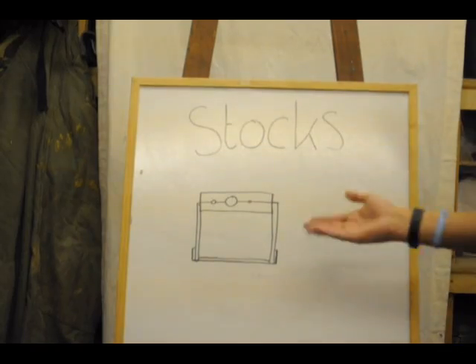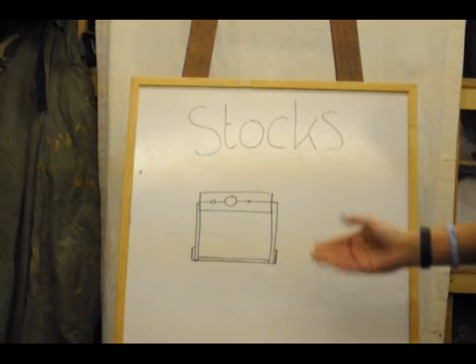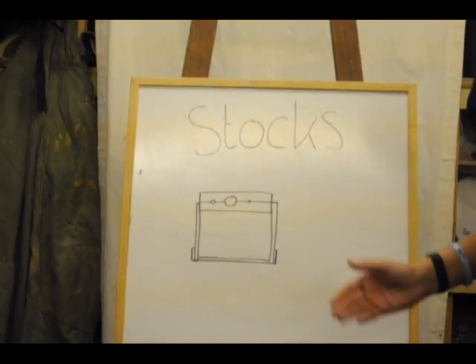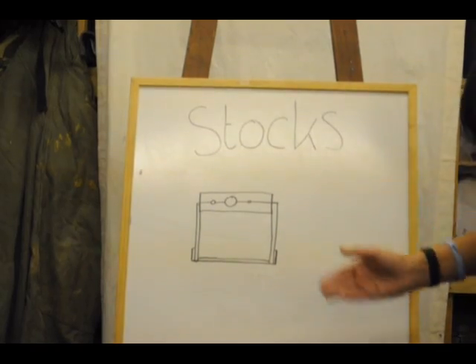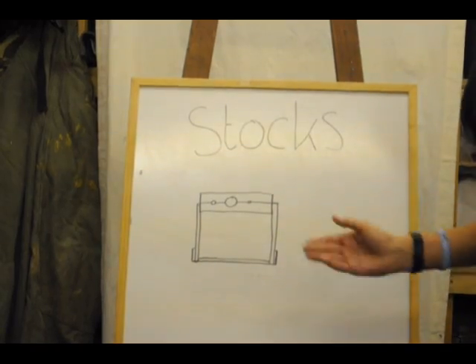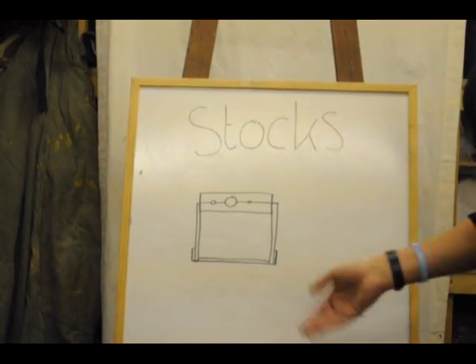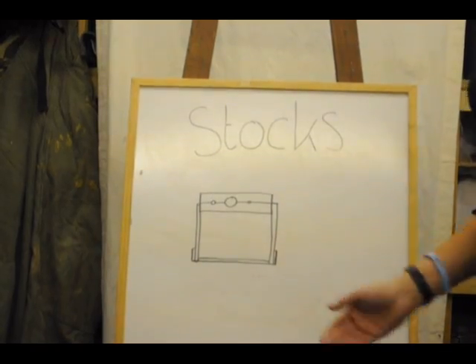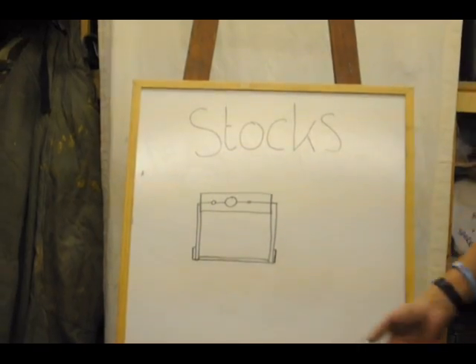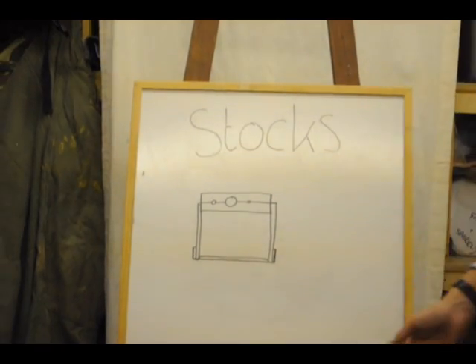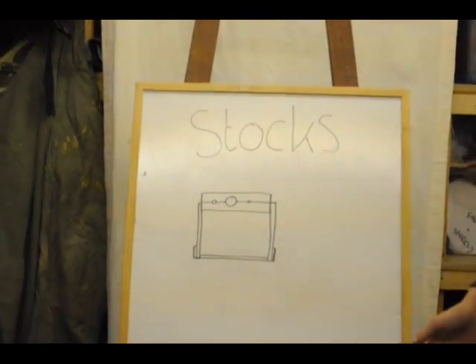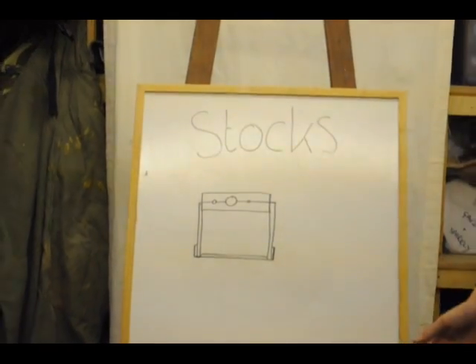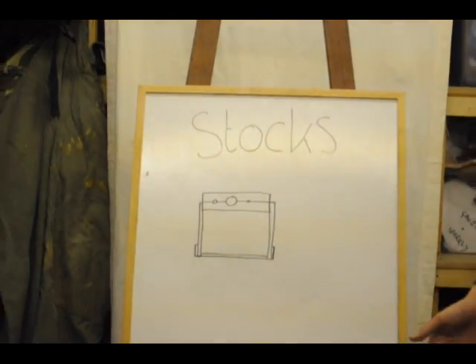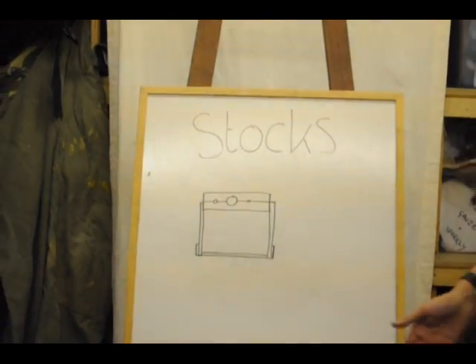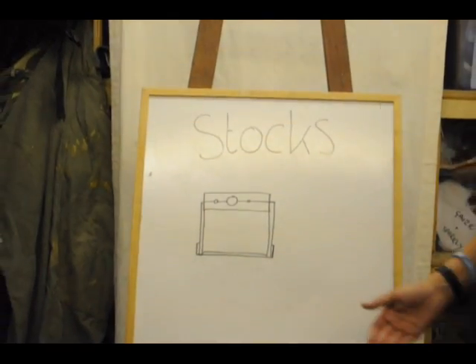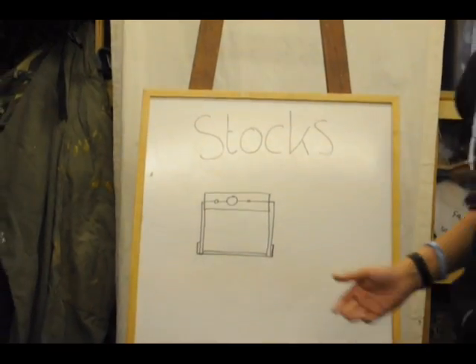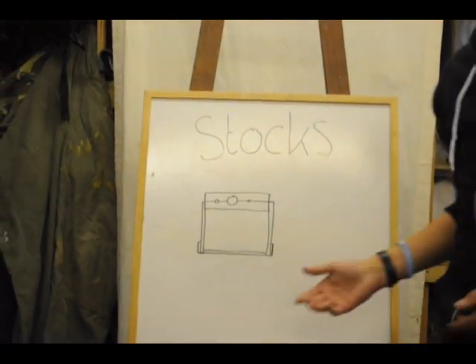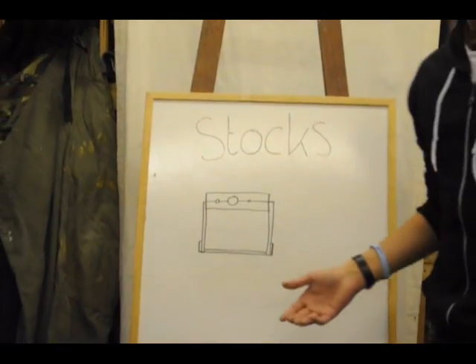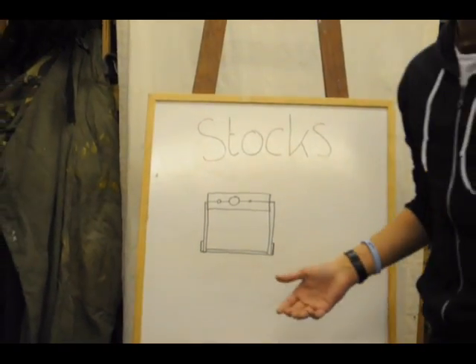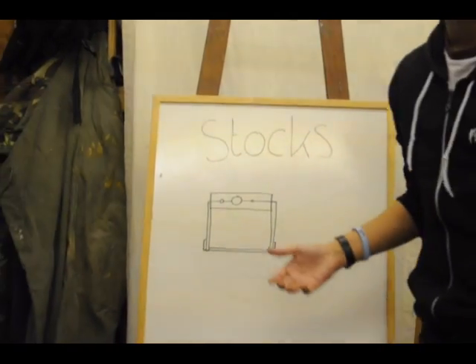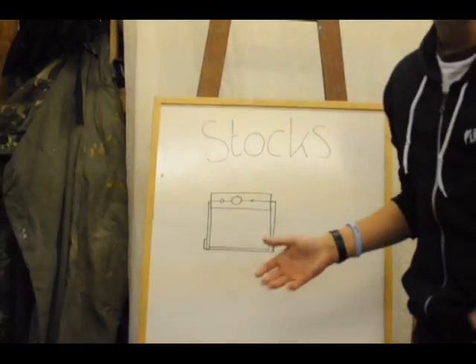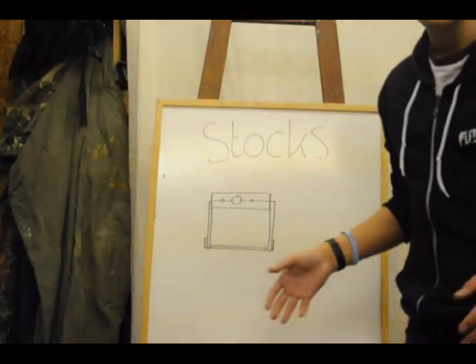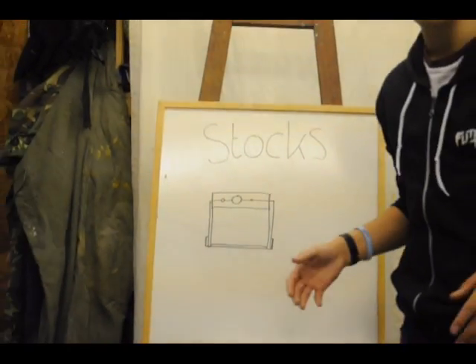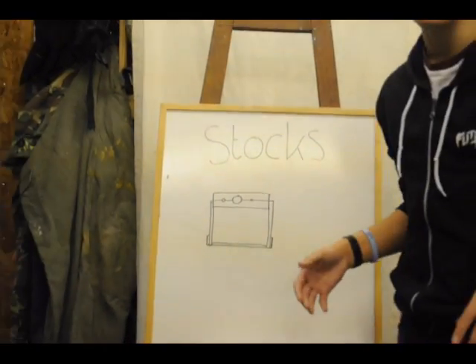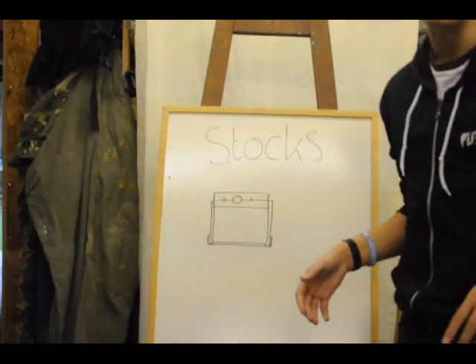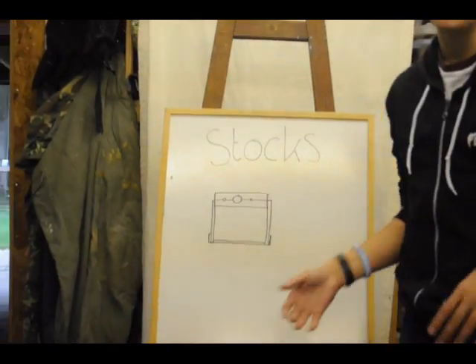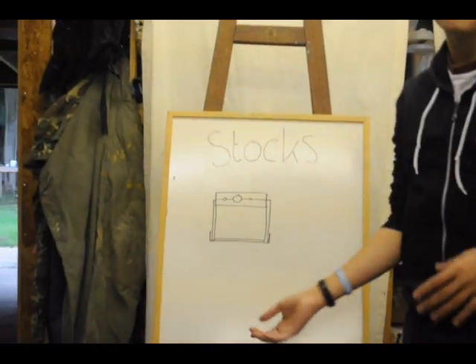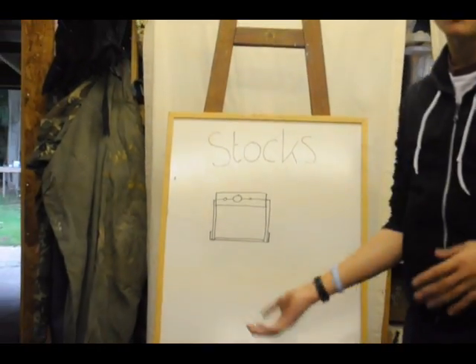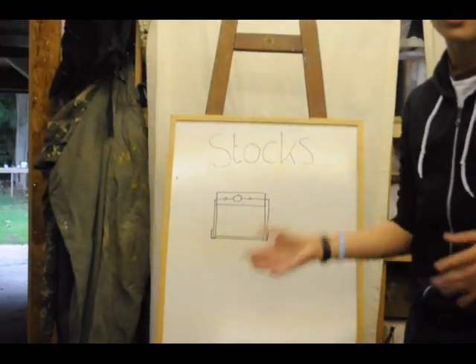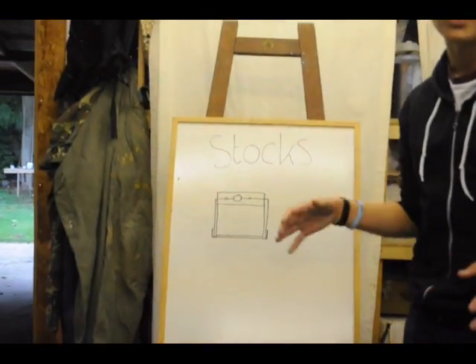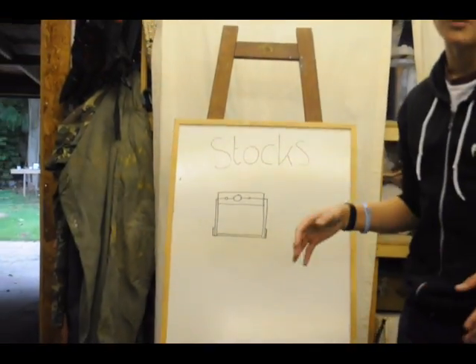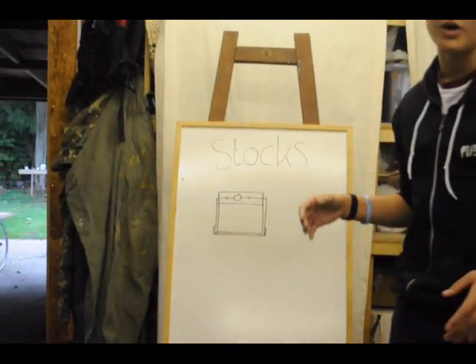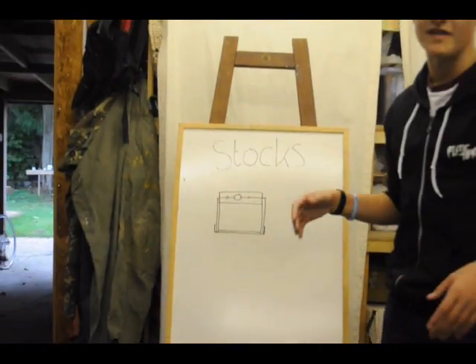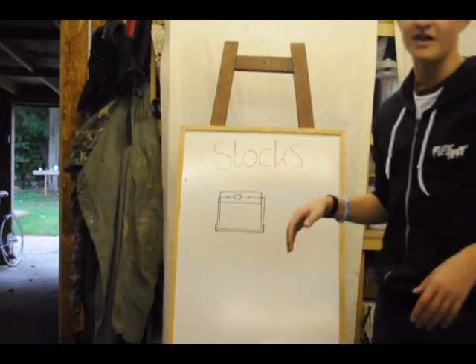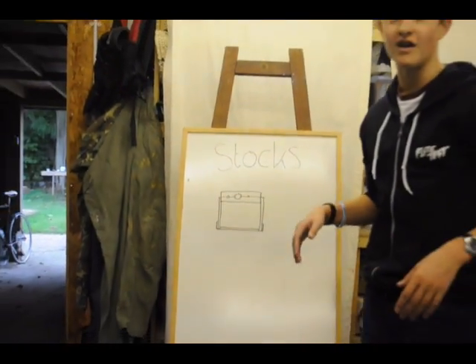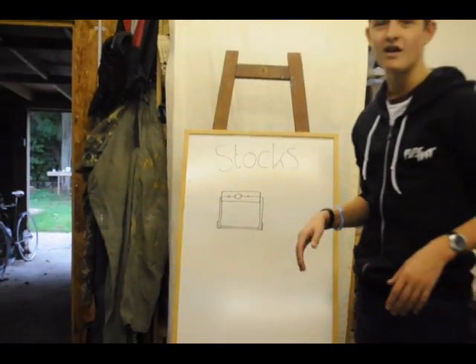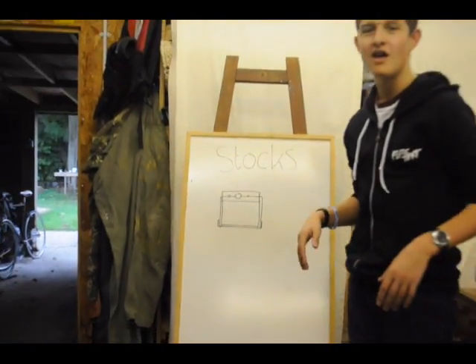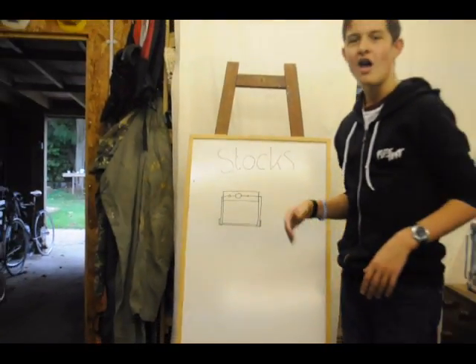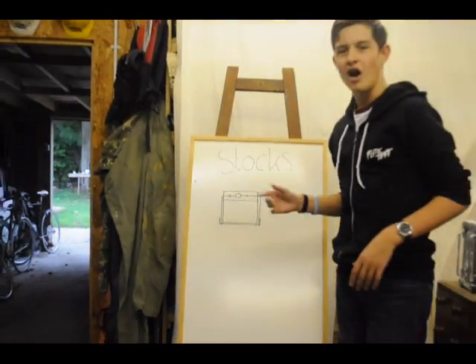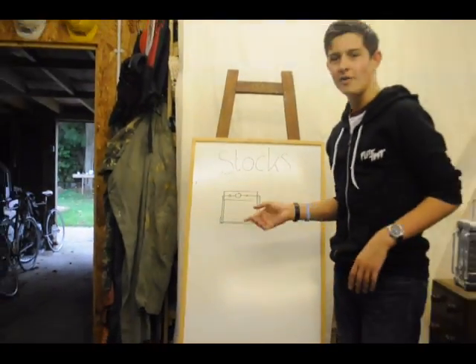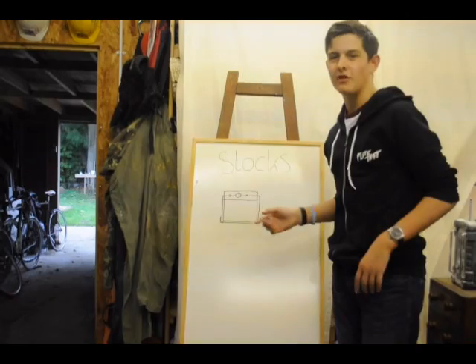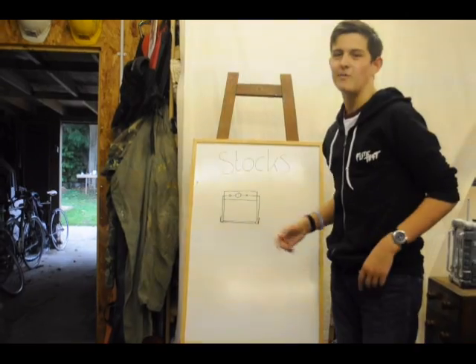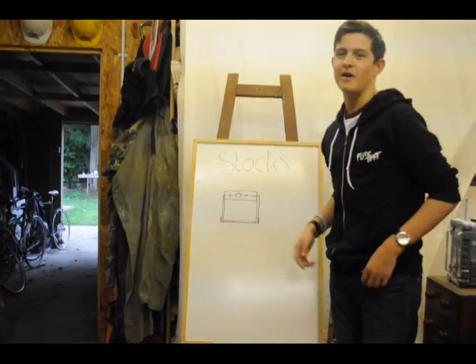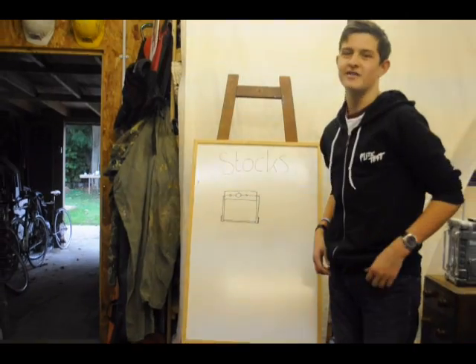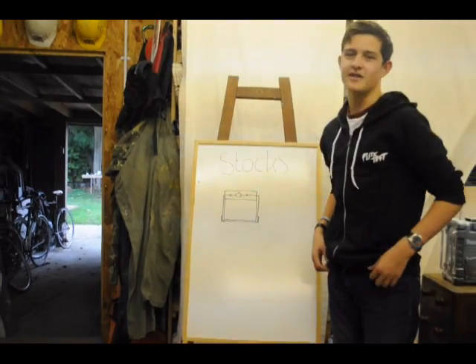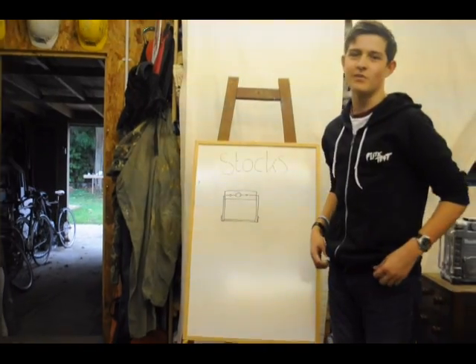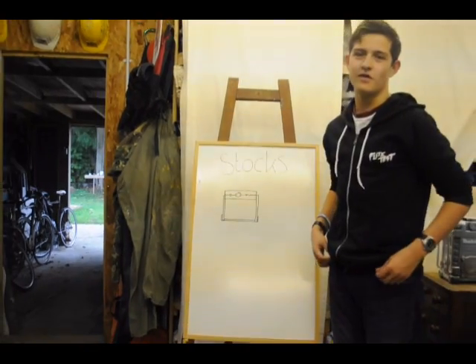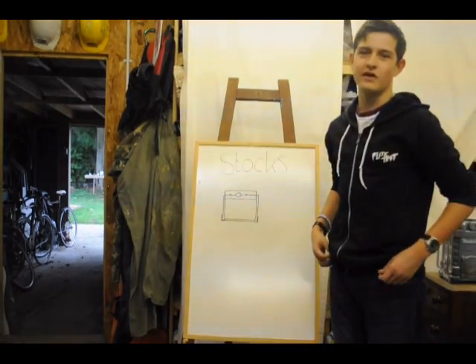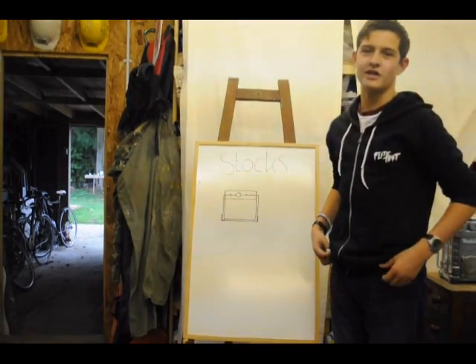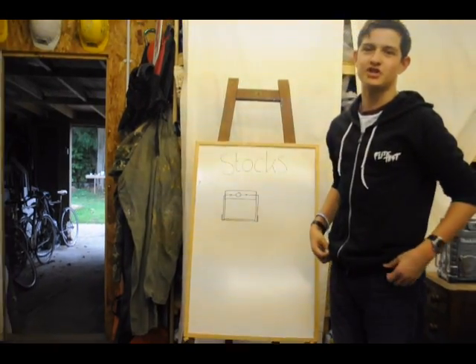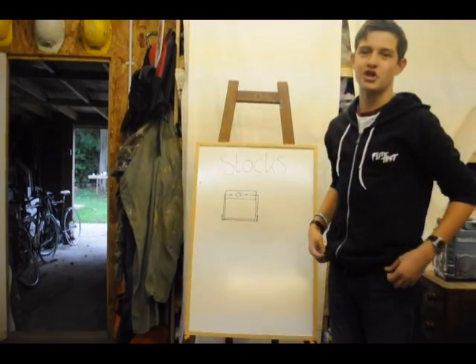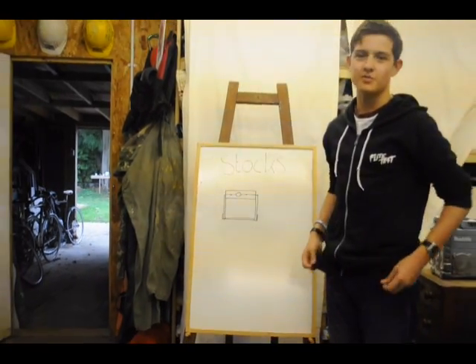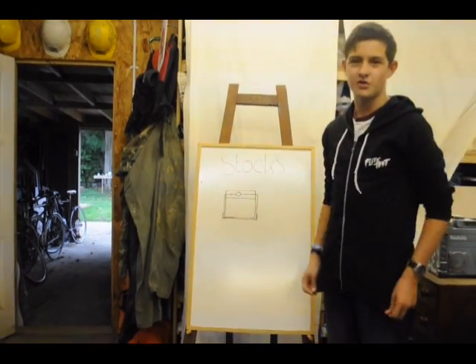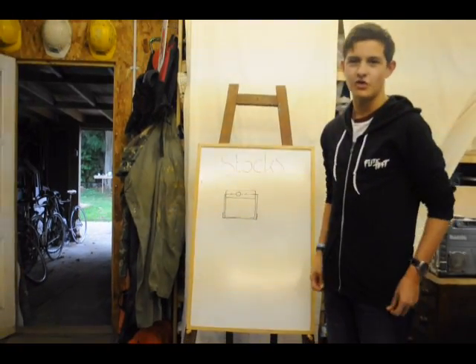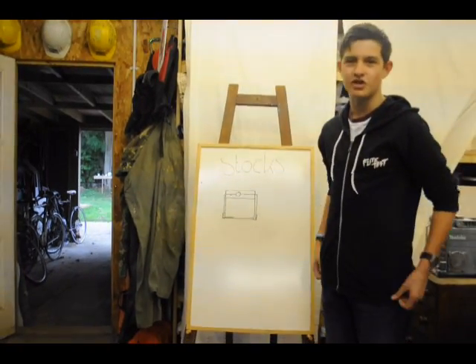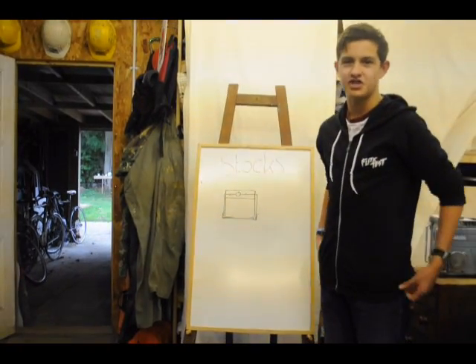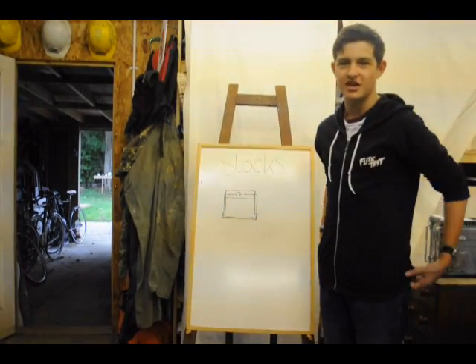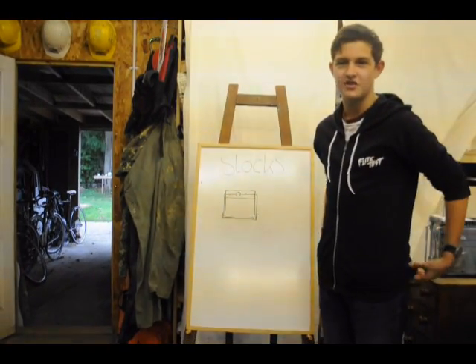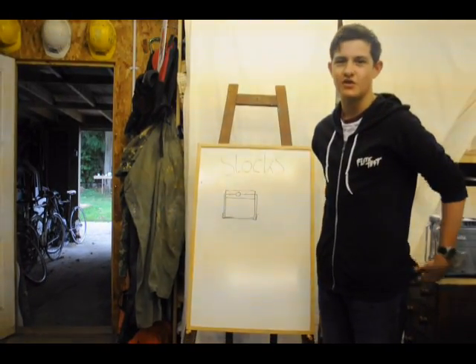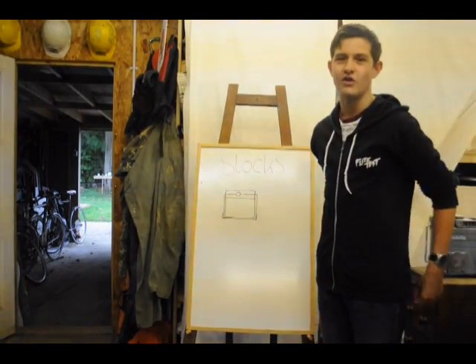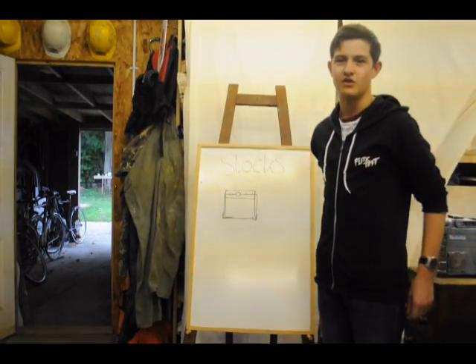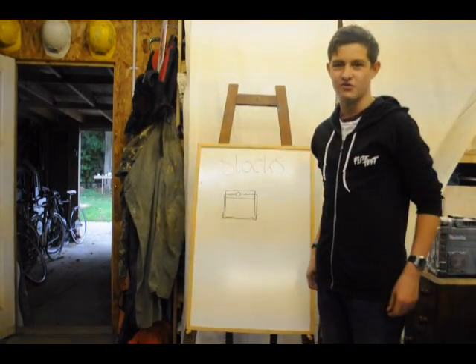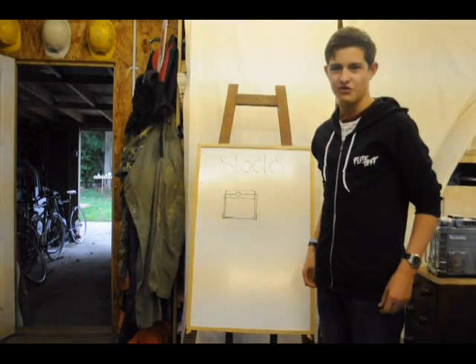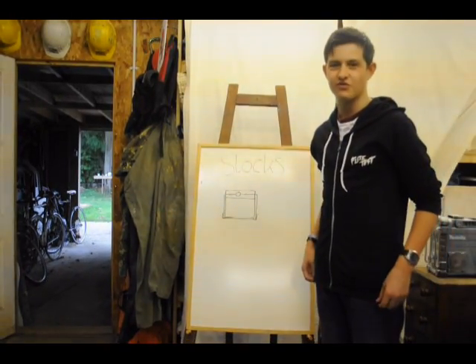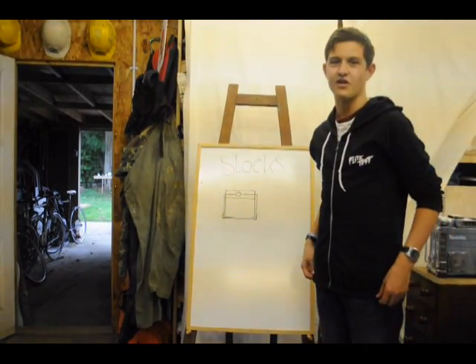Stocks — a medieval torture device, a way of locking people up and holding them where they are. I'm going to make some with only a chop saw, a jigsaw, and a screwdriver.